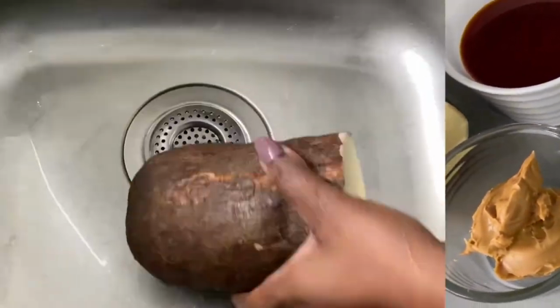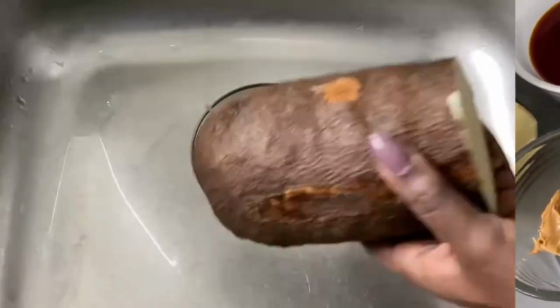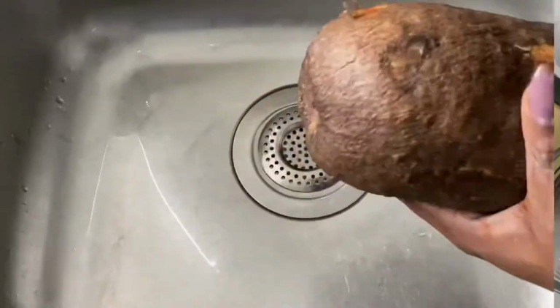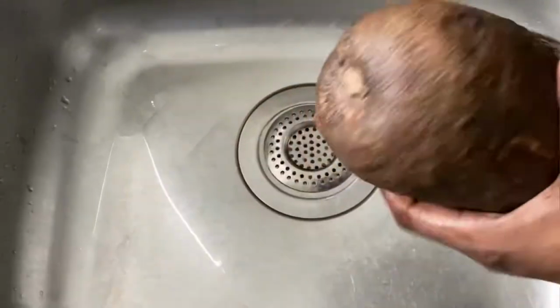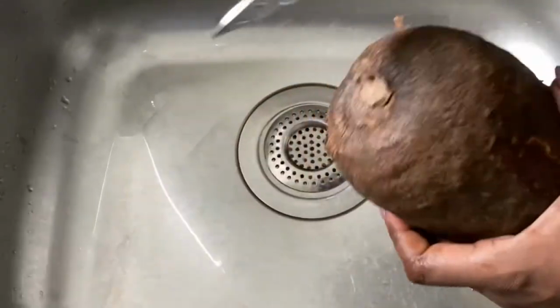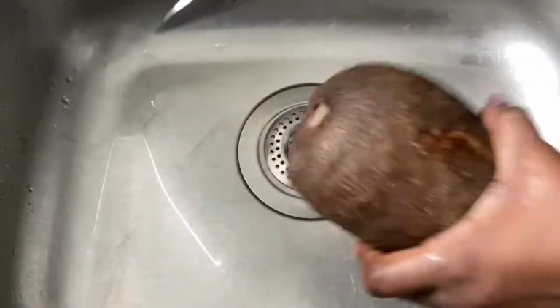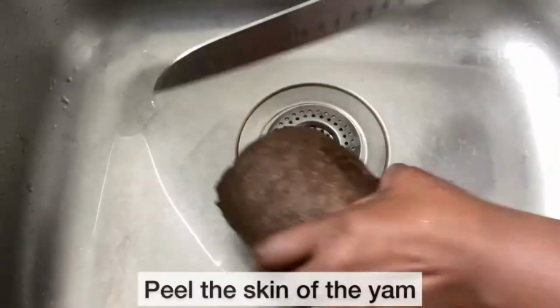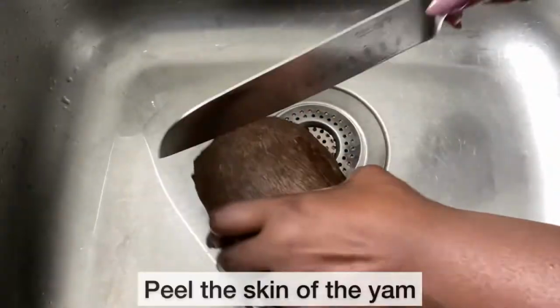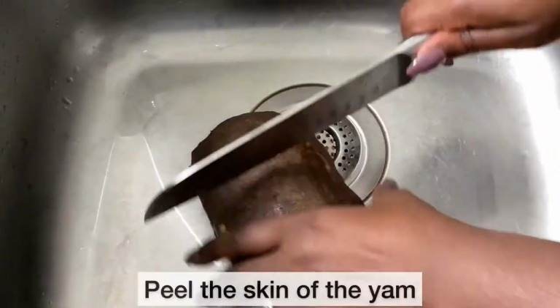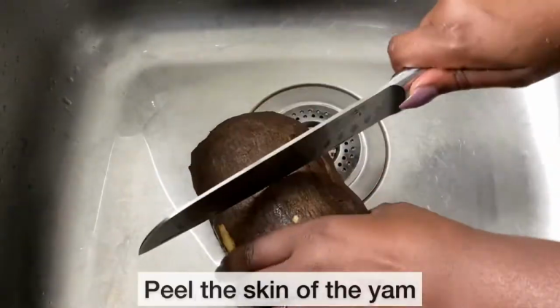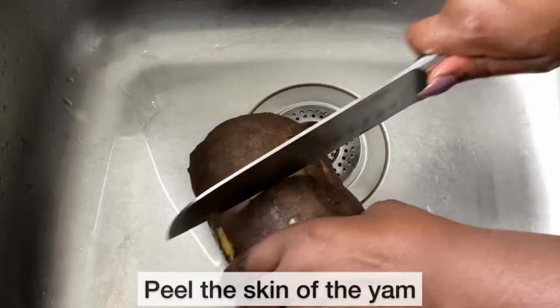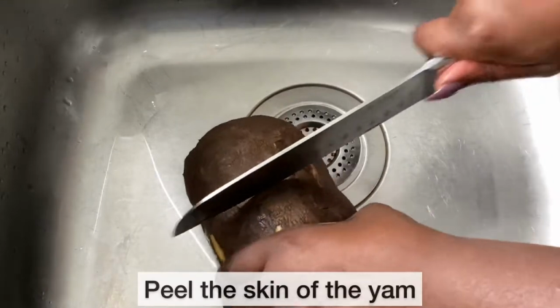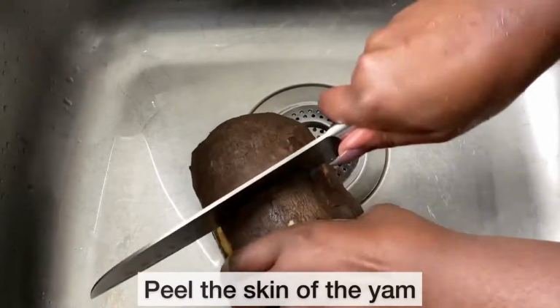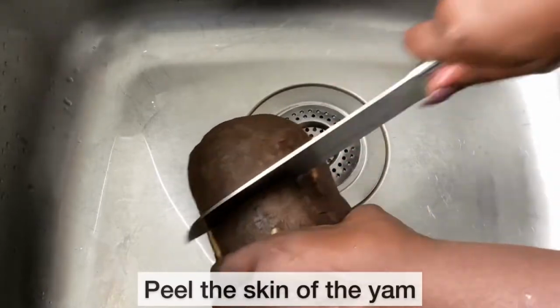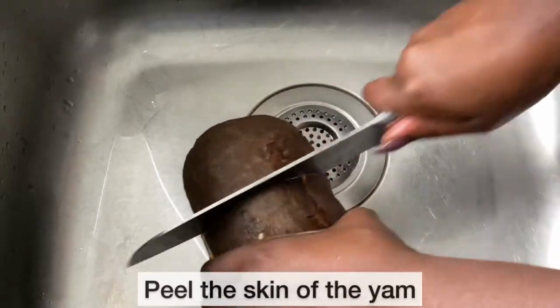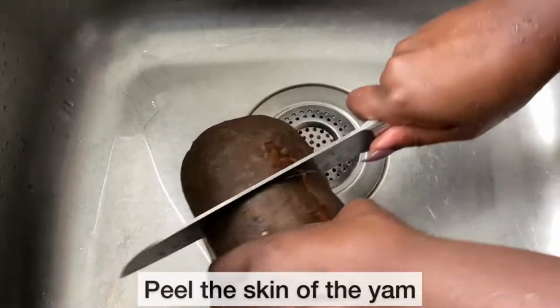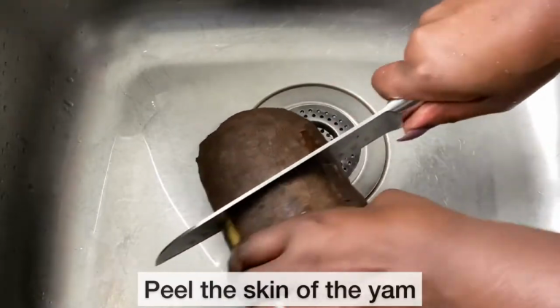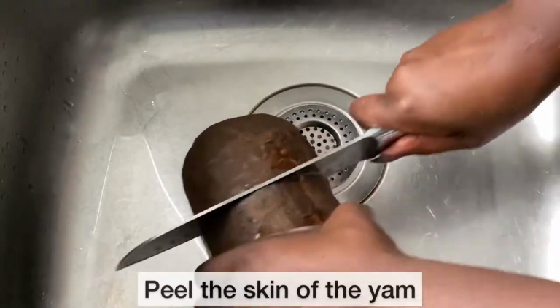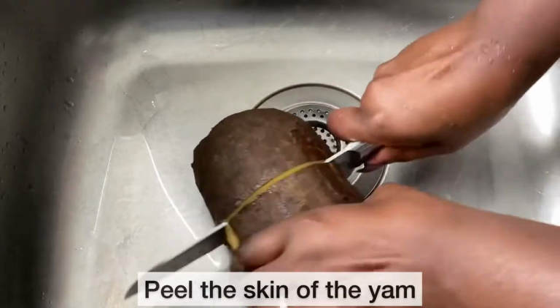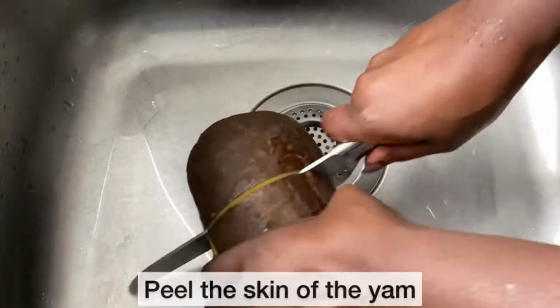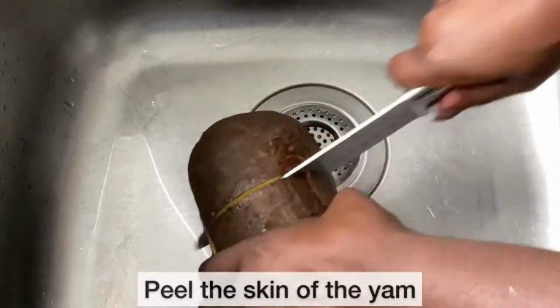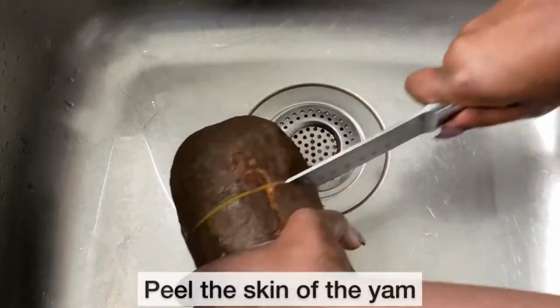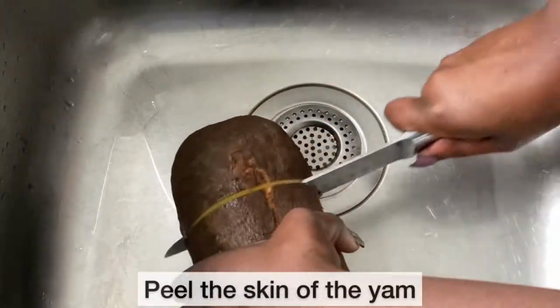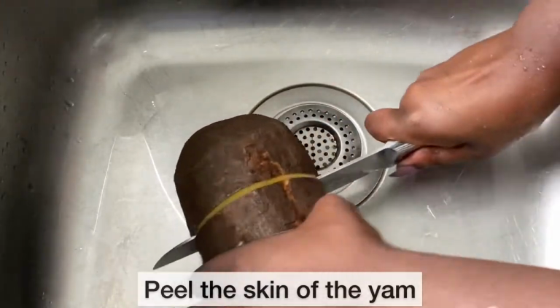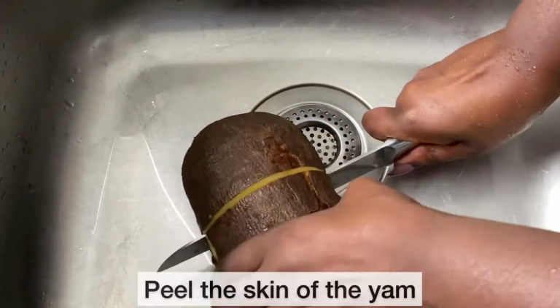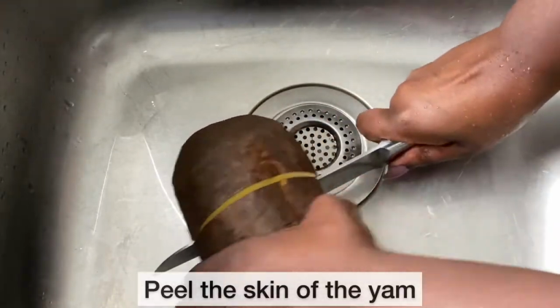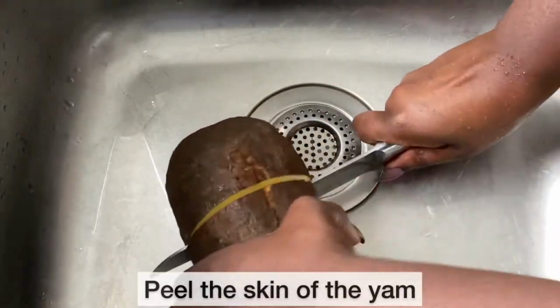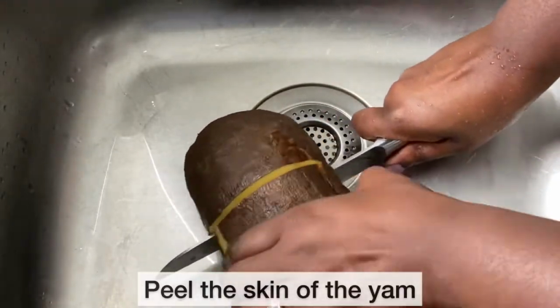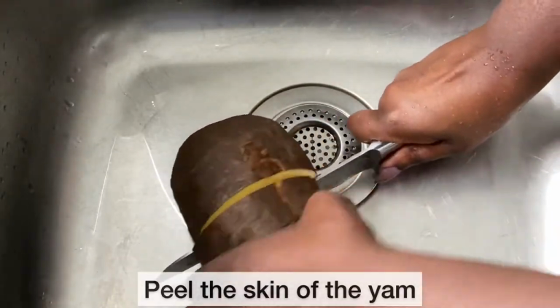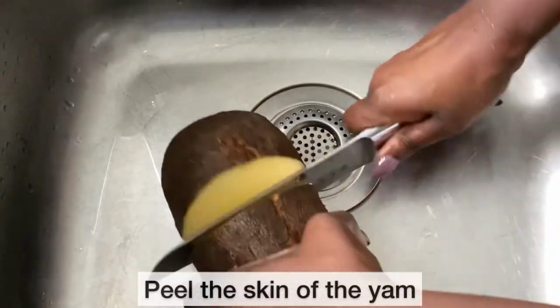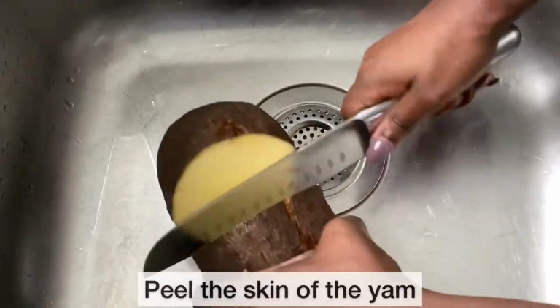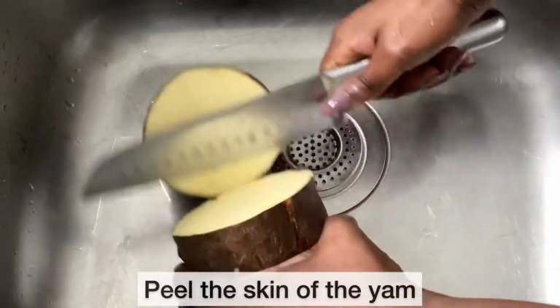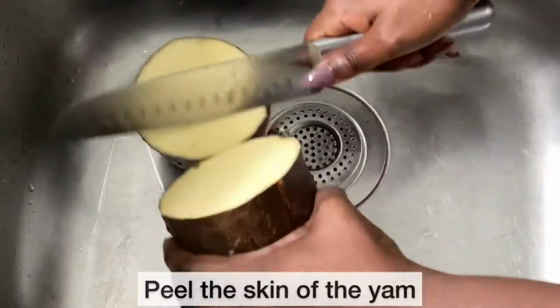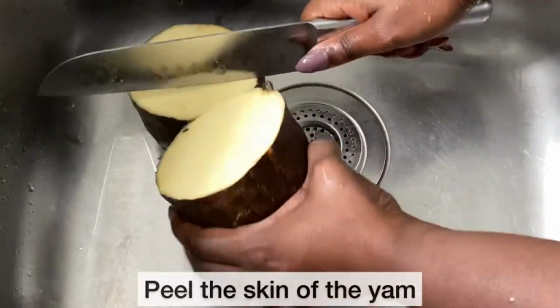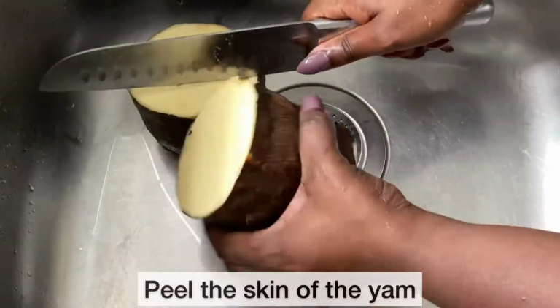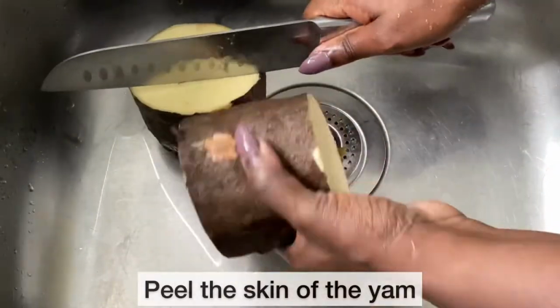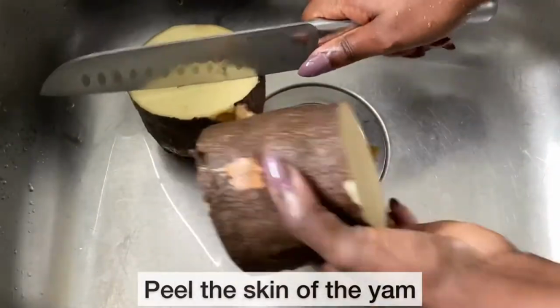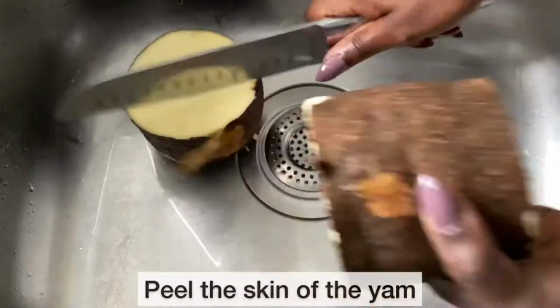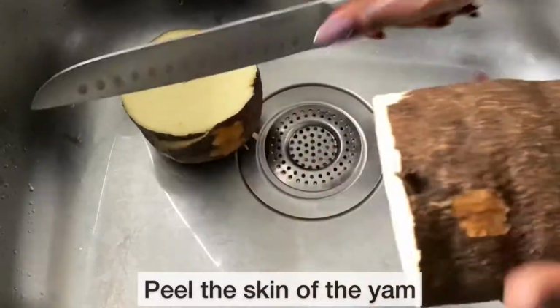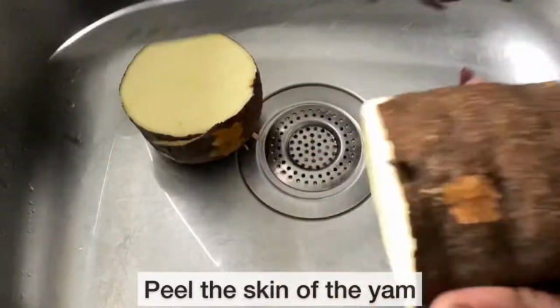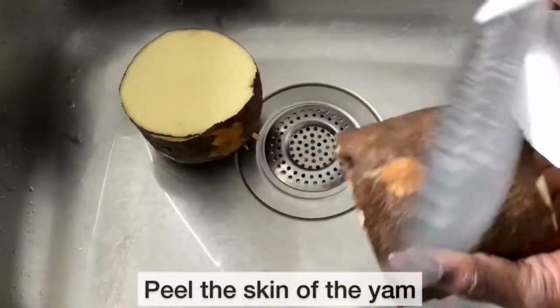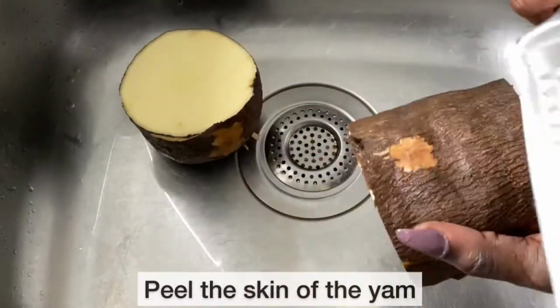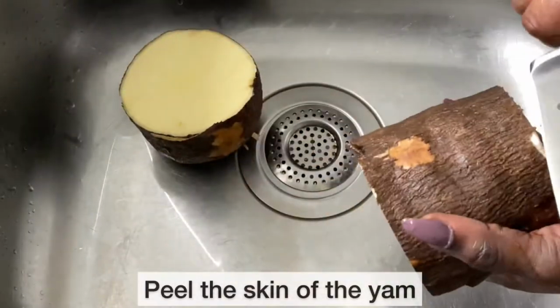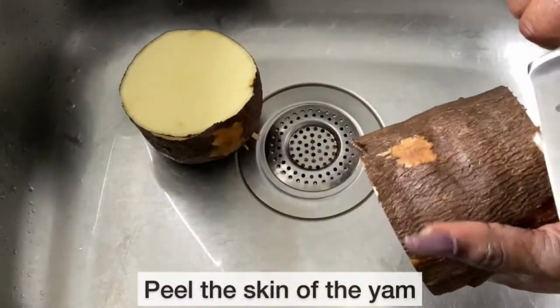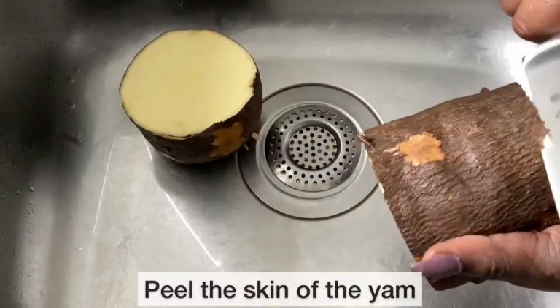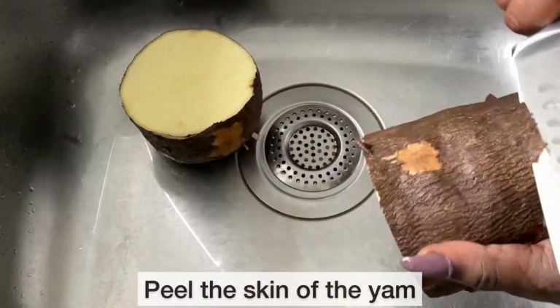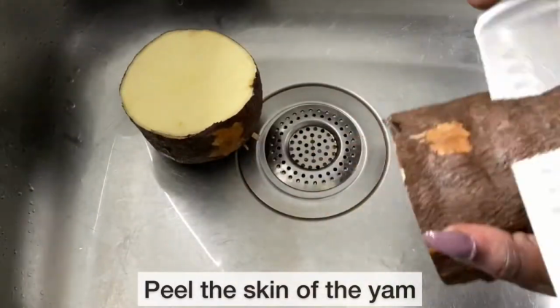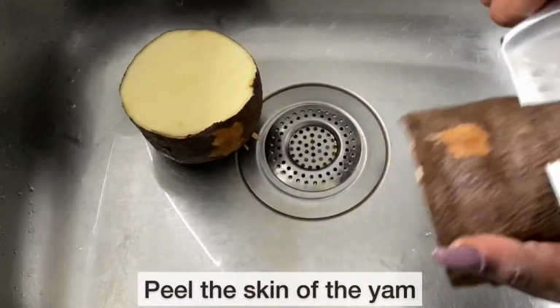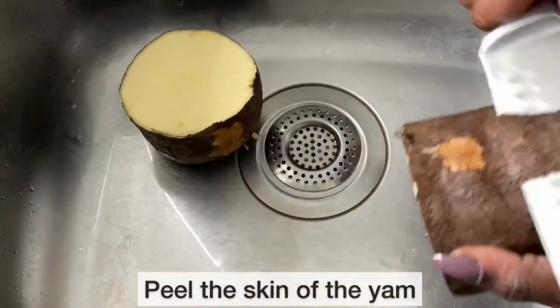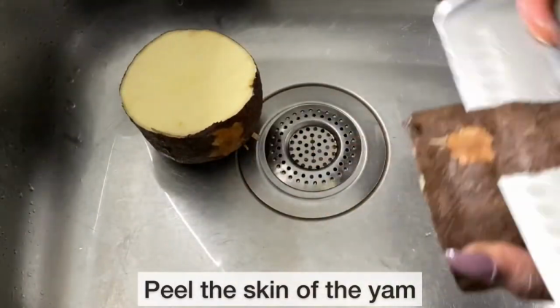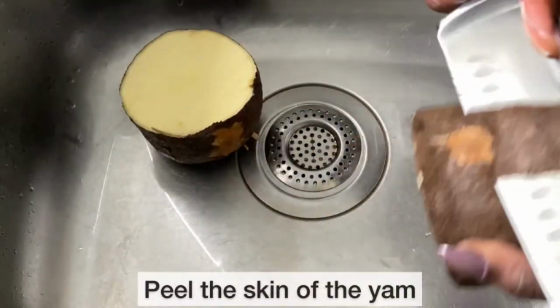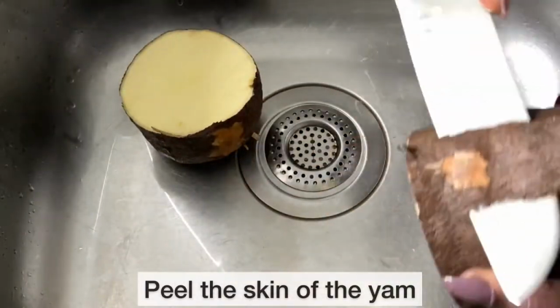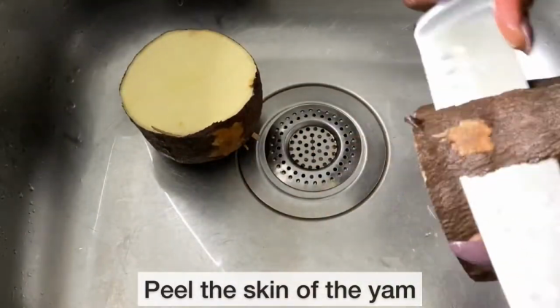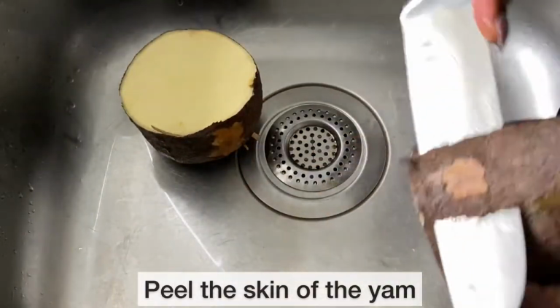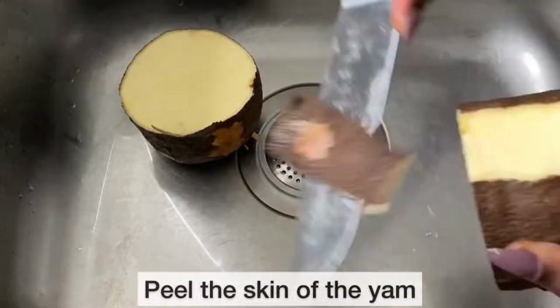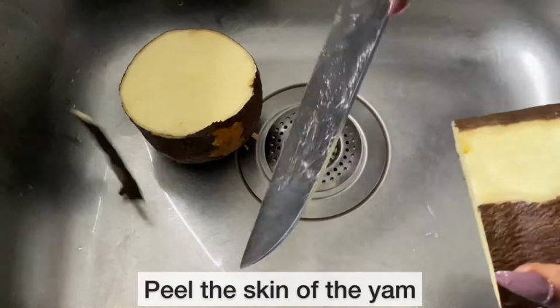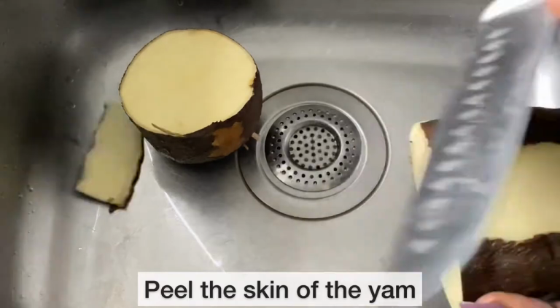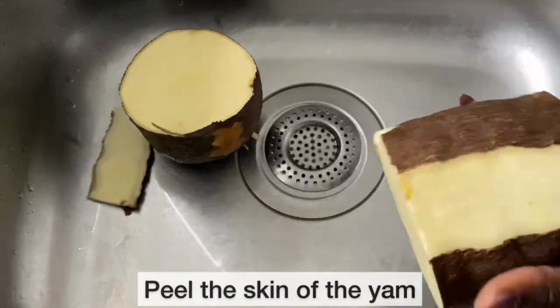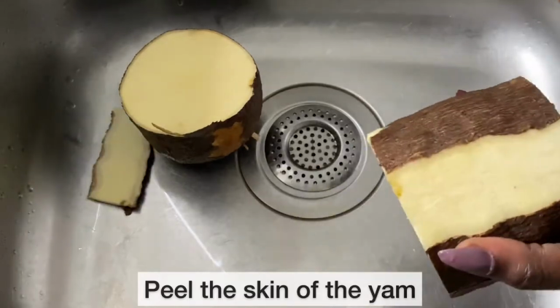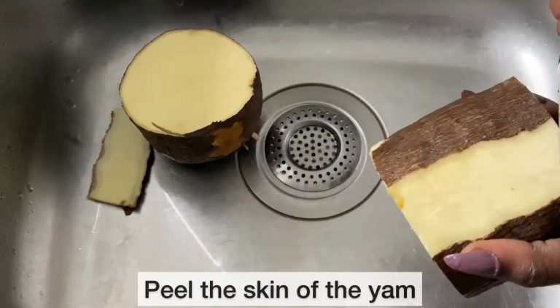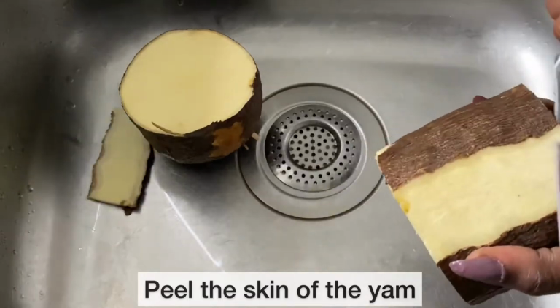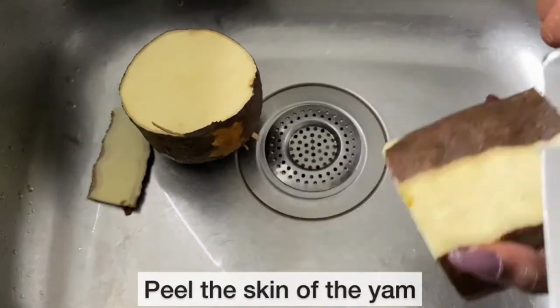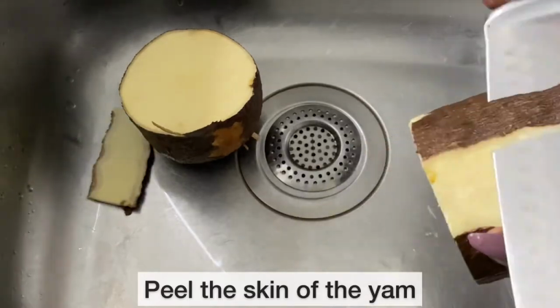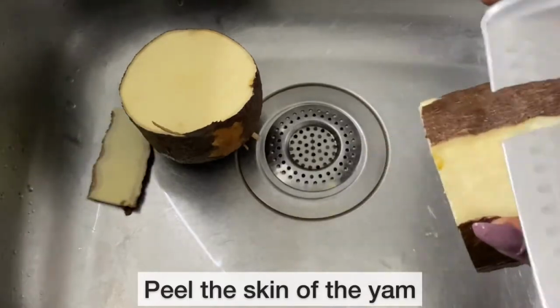I am now going to peel the skin off the yam. Next I will wash the yam and cut it into pieces.